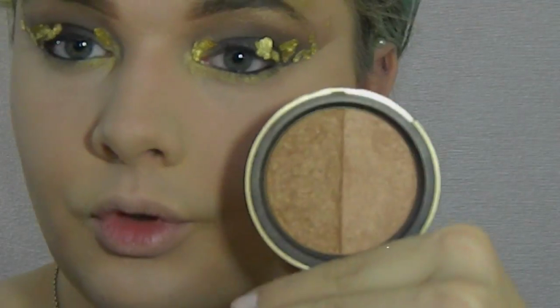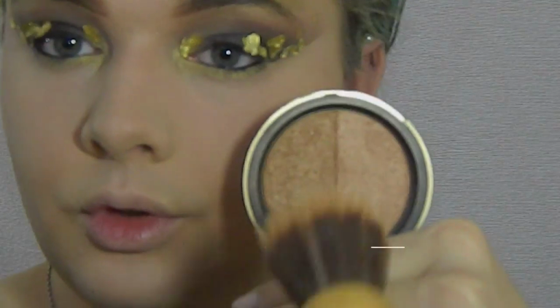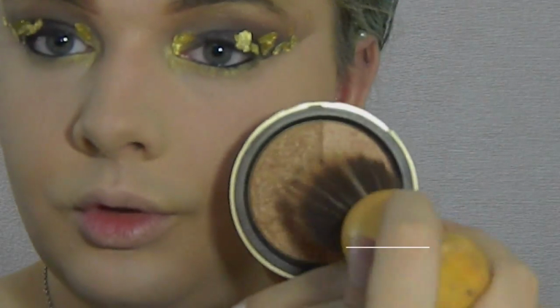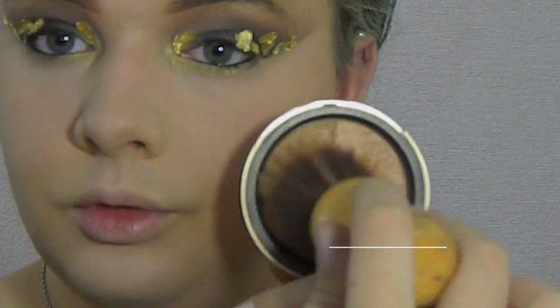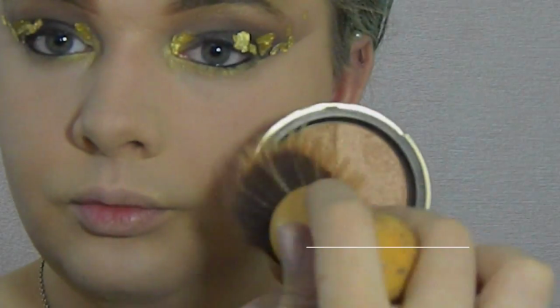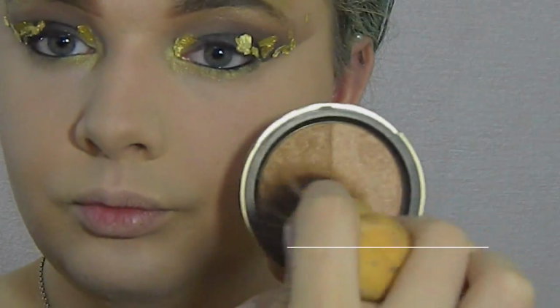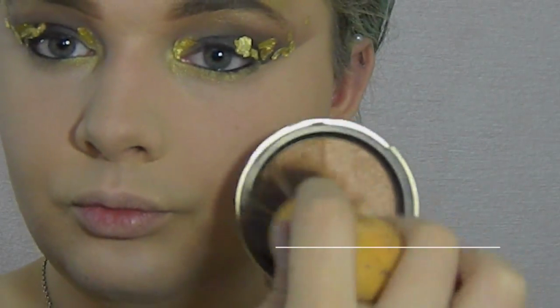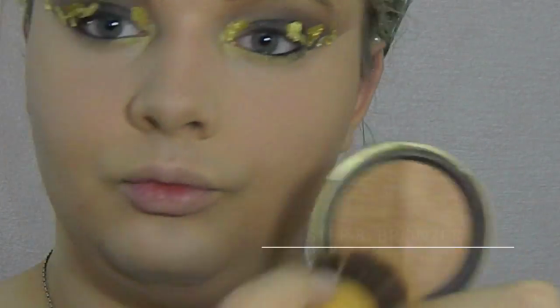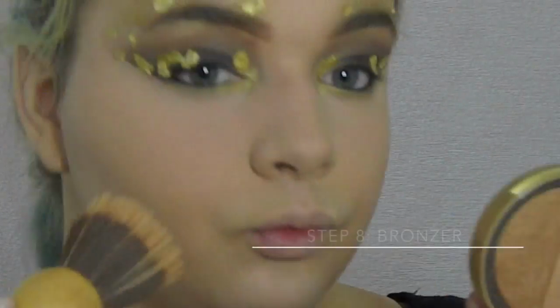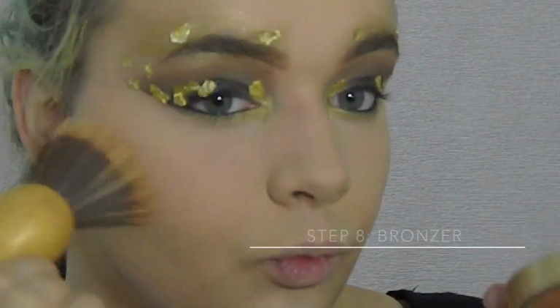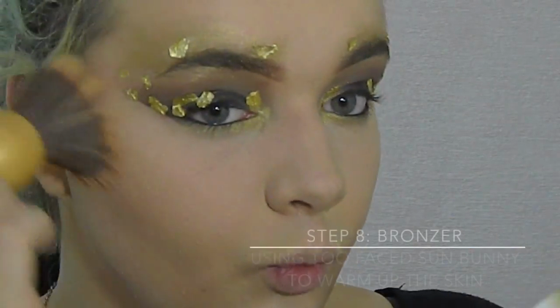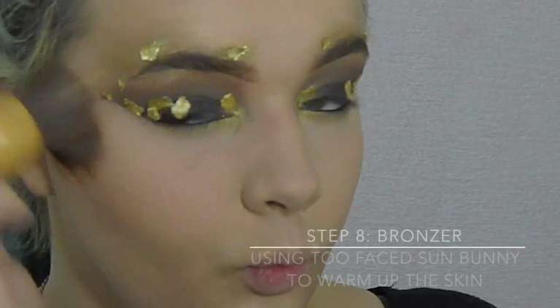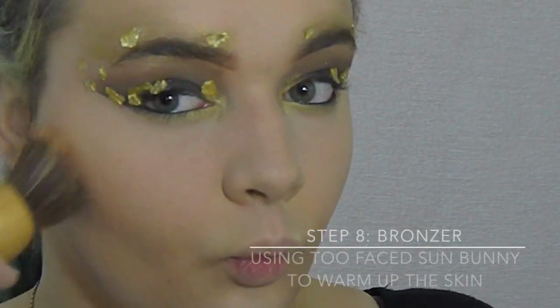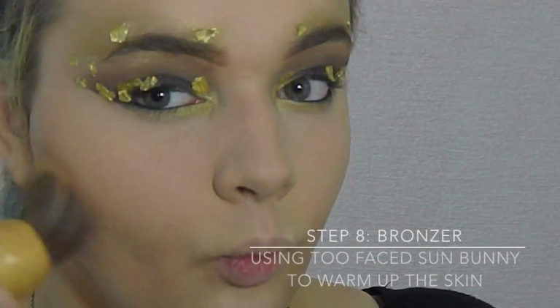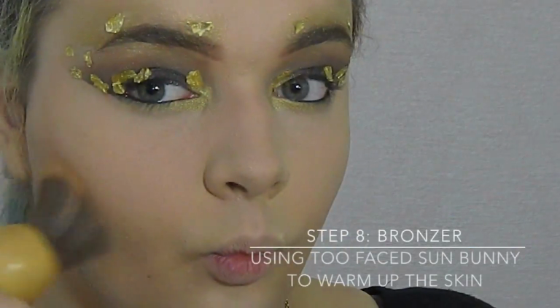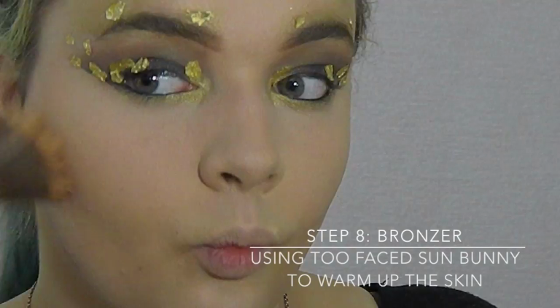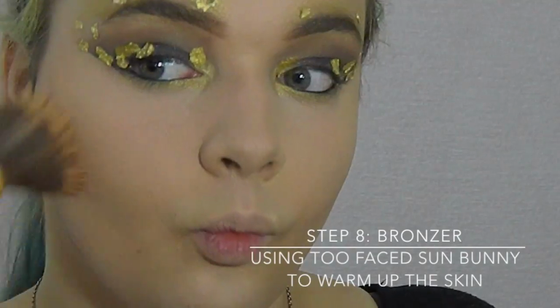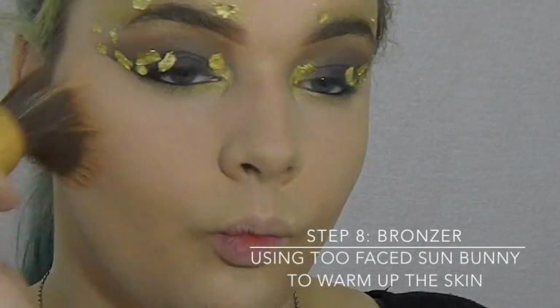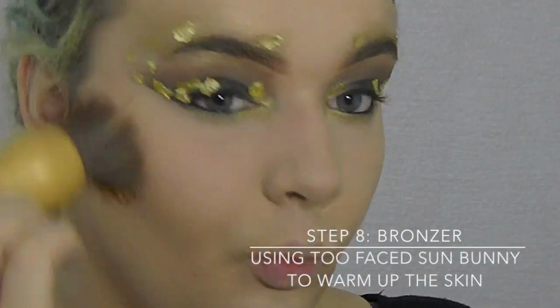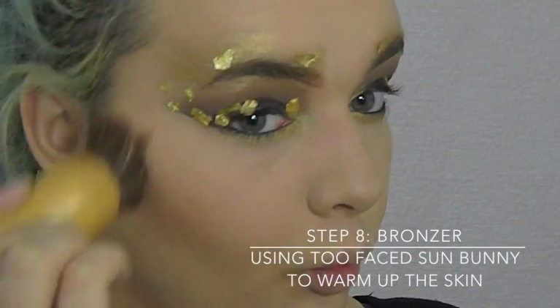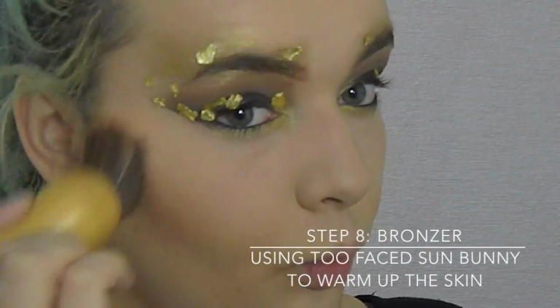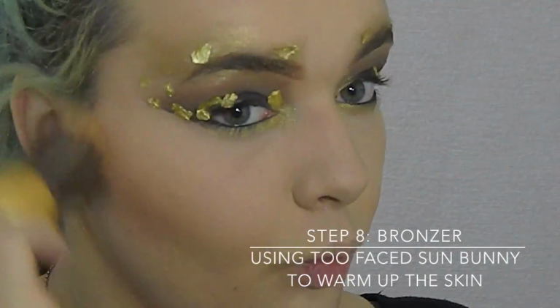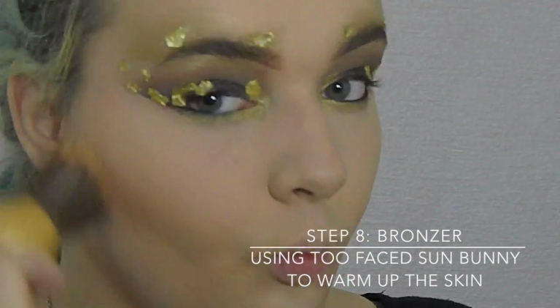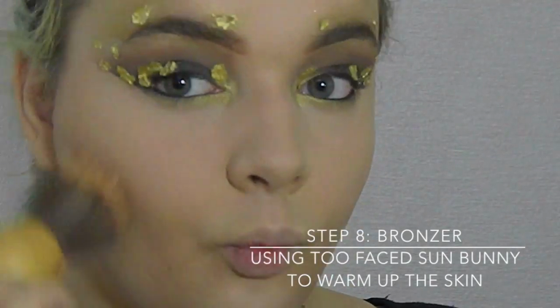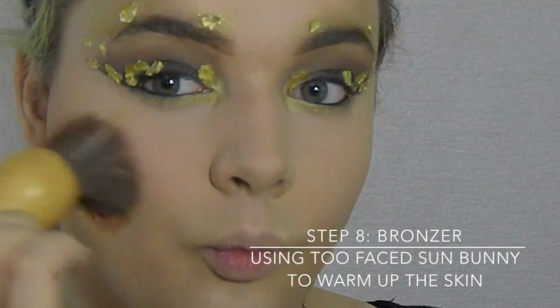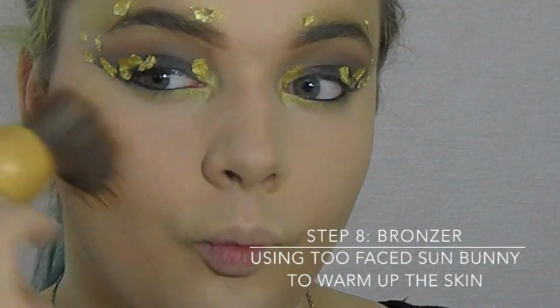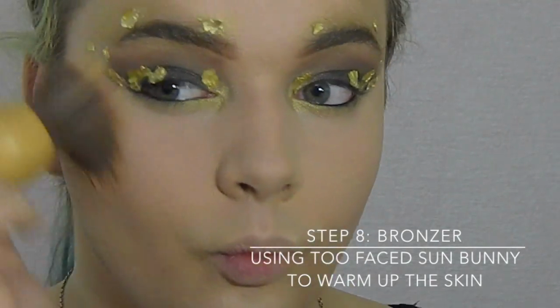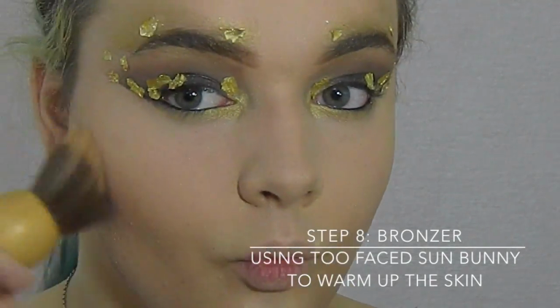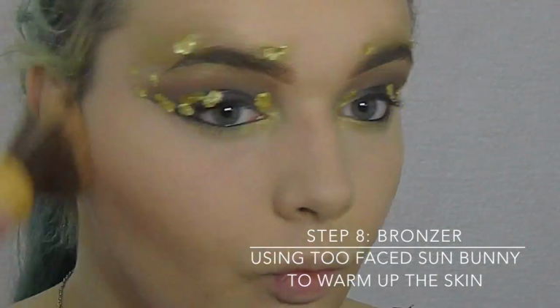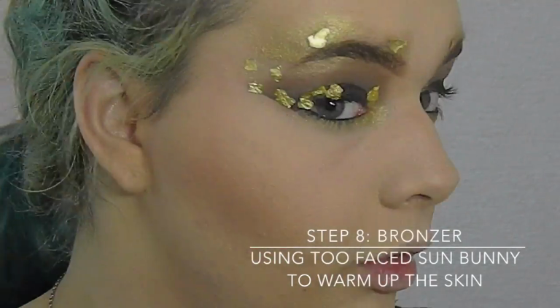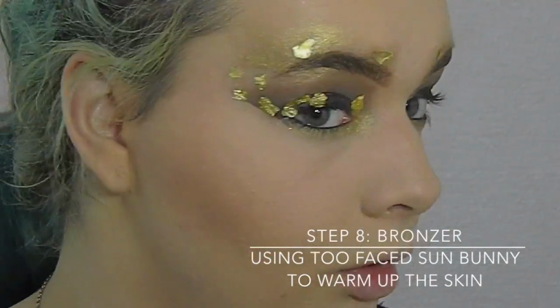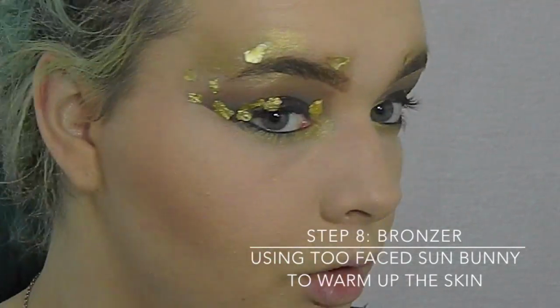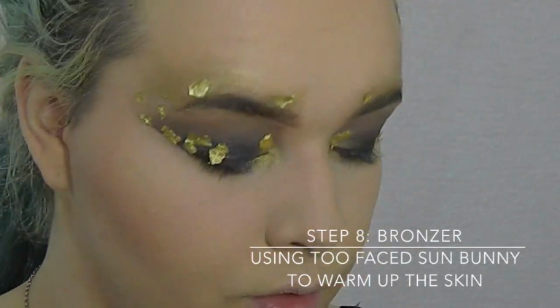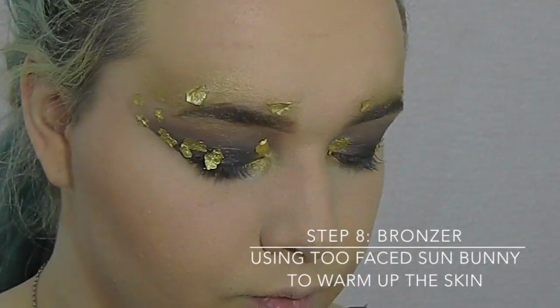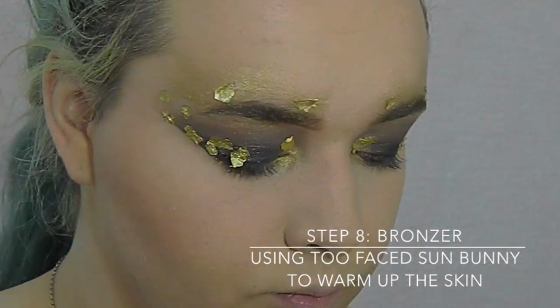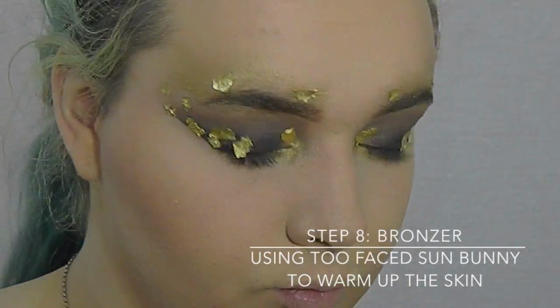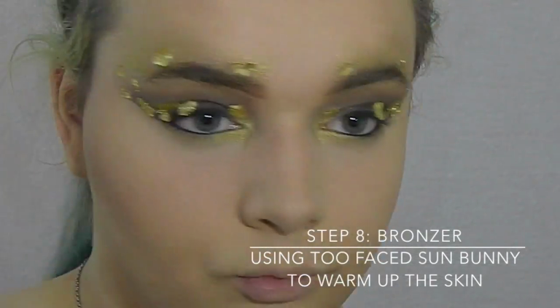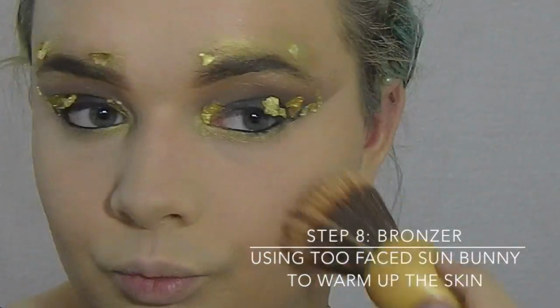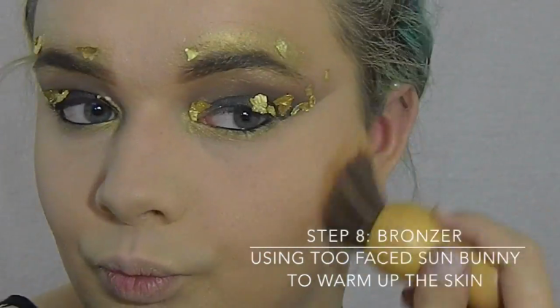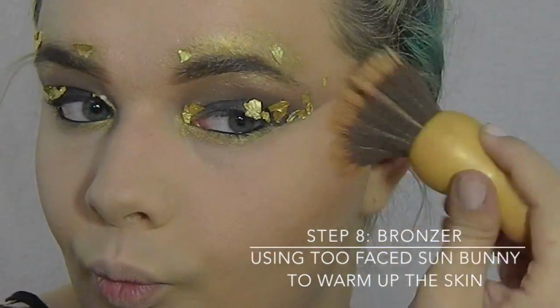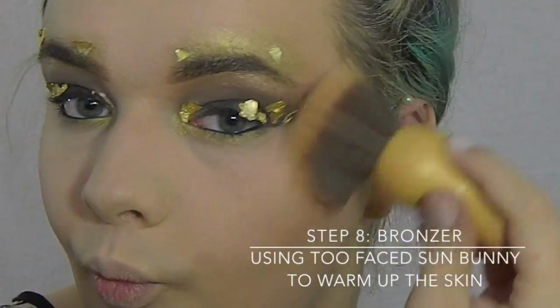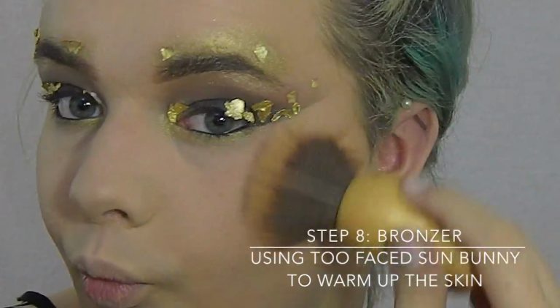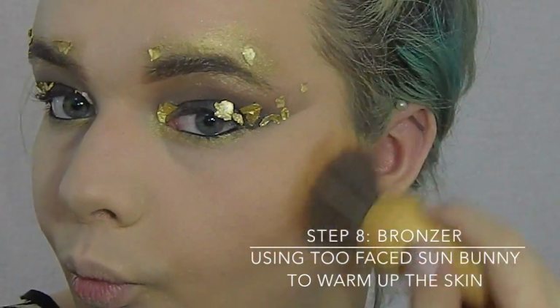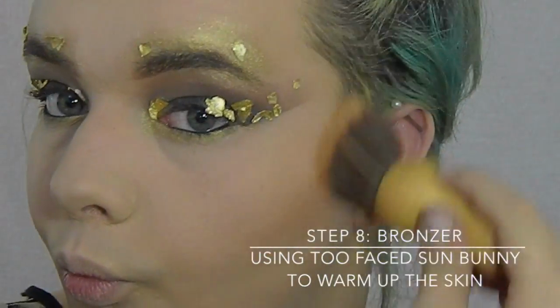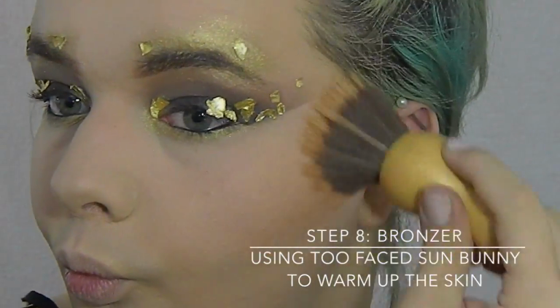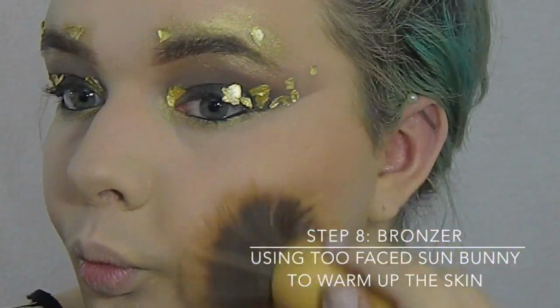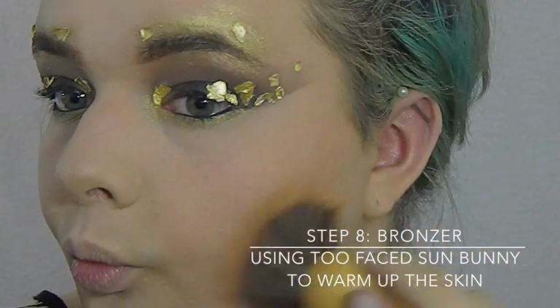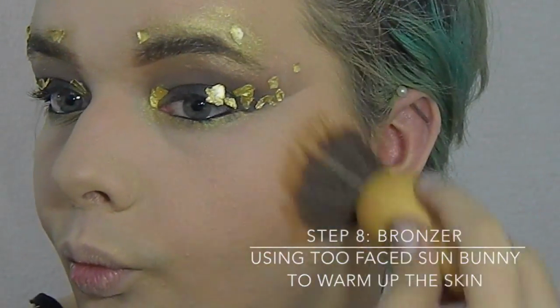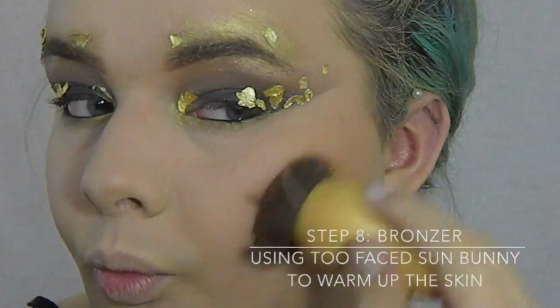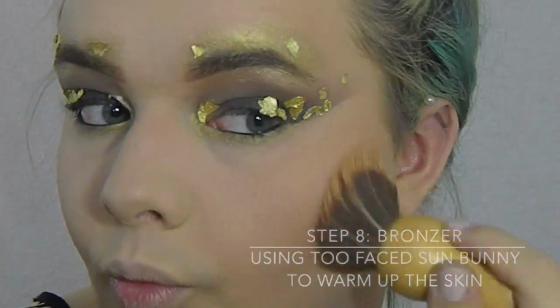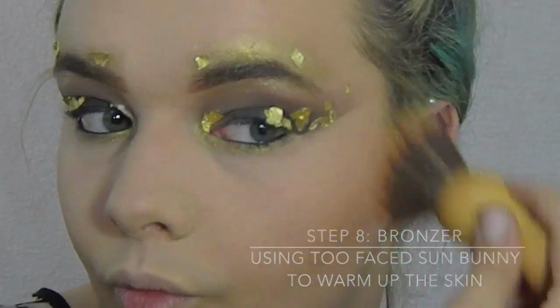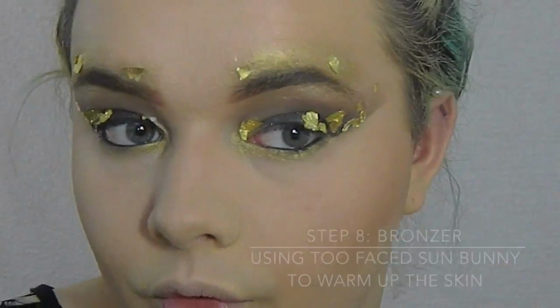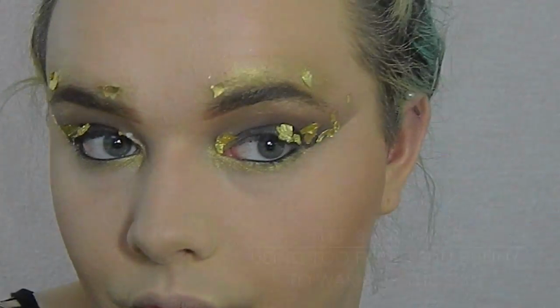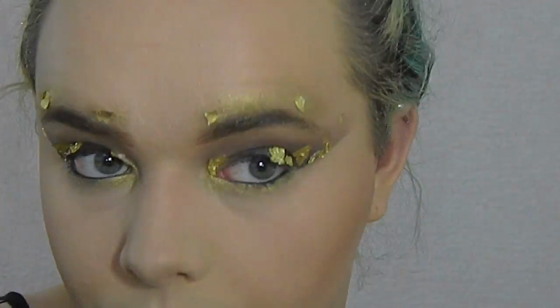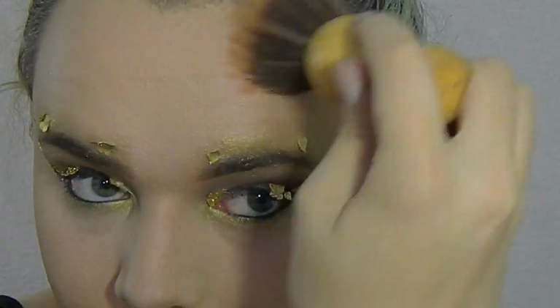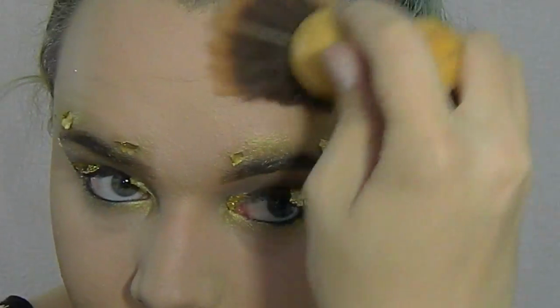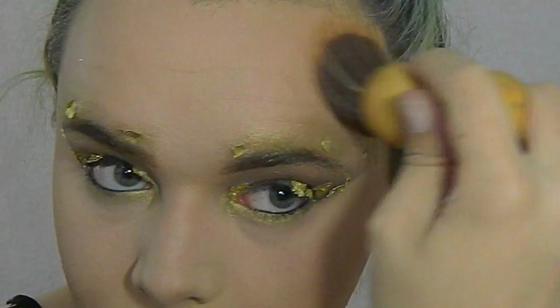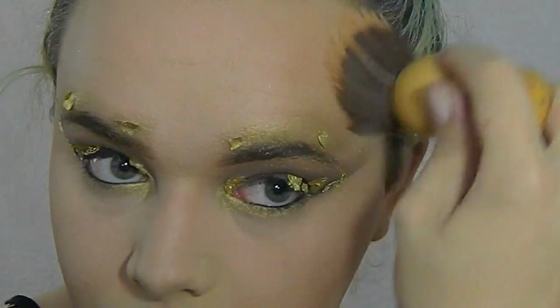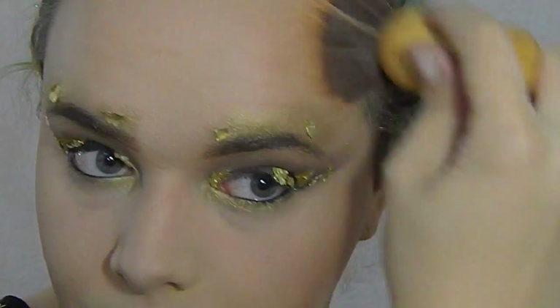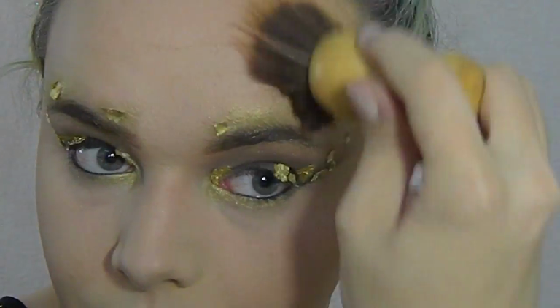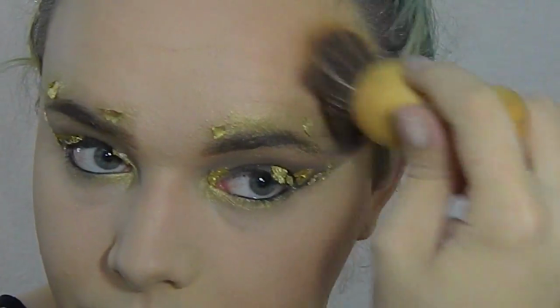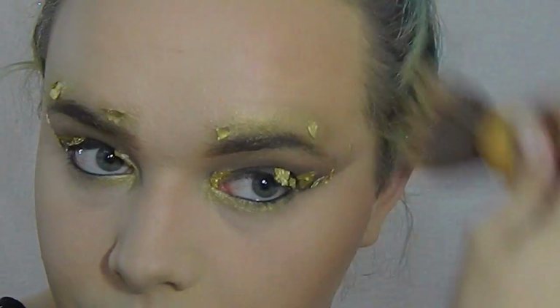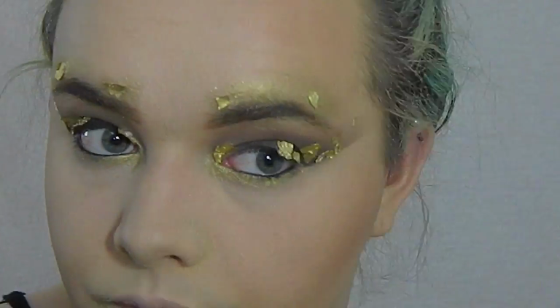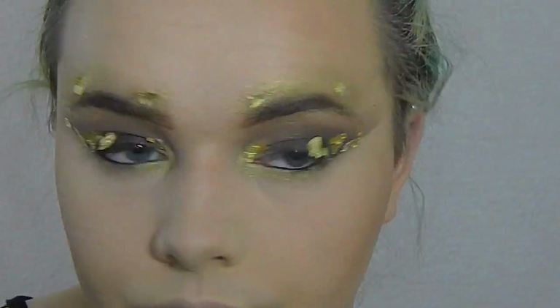Now I'm going to warm up my skin with the Too Faced Sun Bunny Bronzer, and this is going to give the skin a nice bronzy glow.